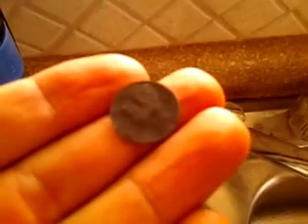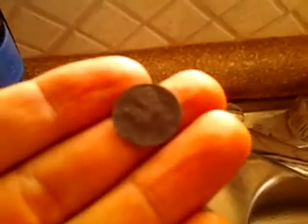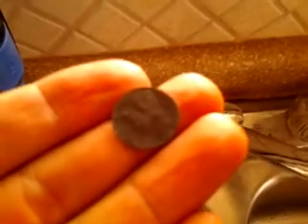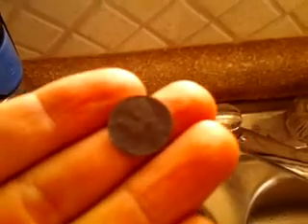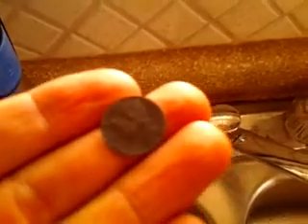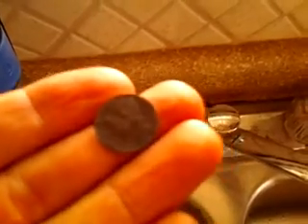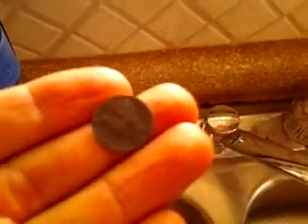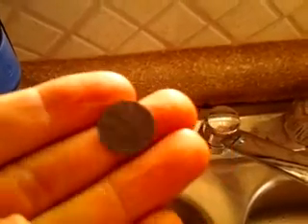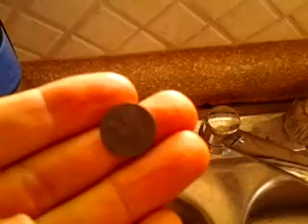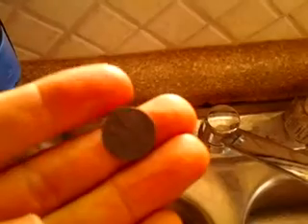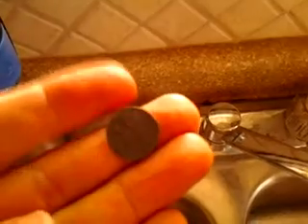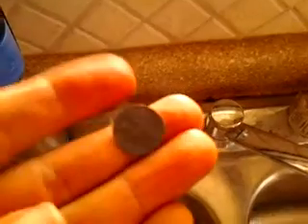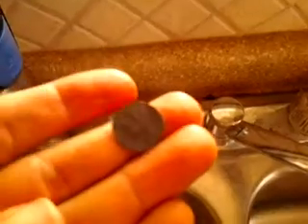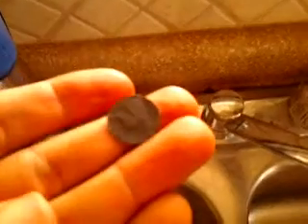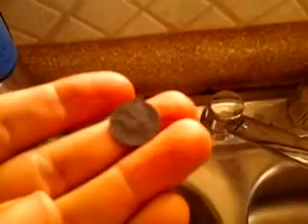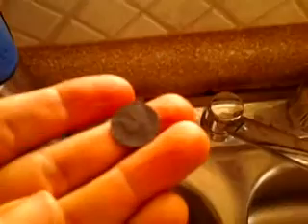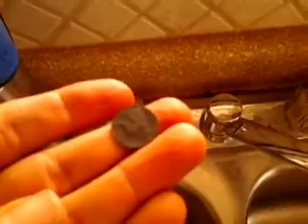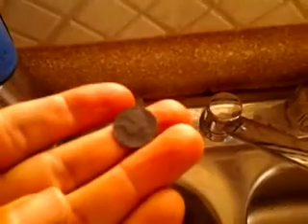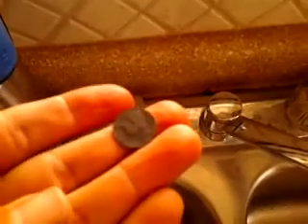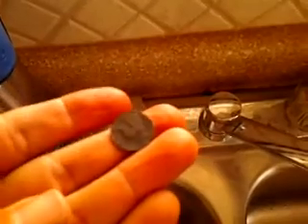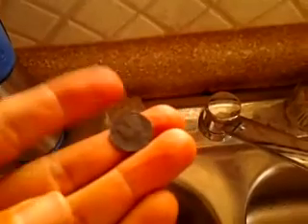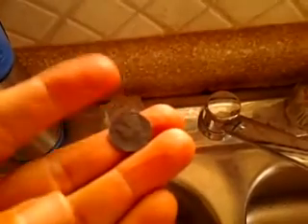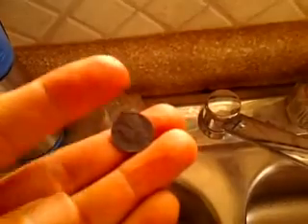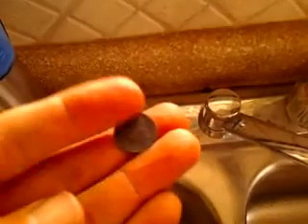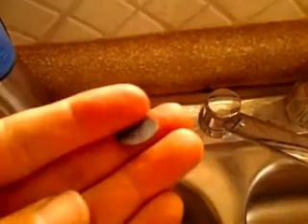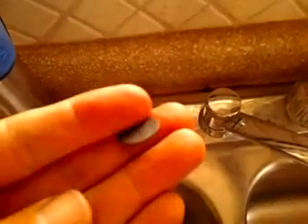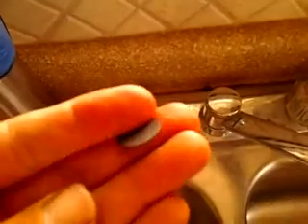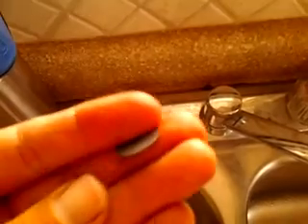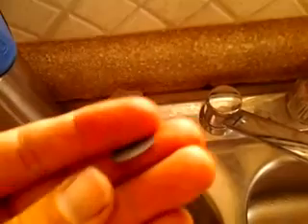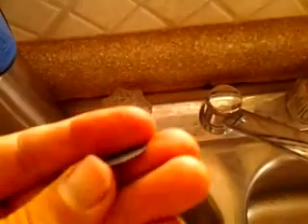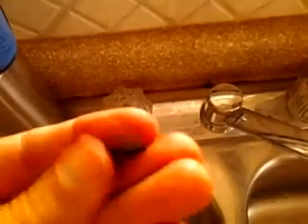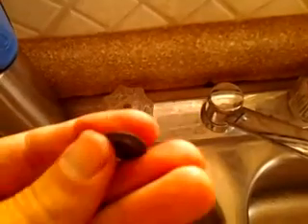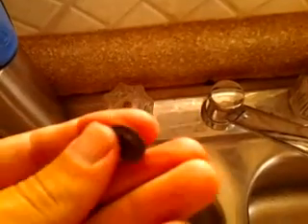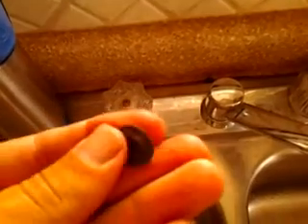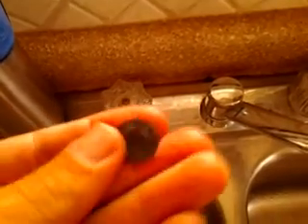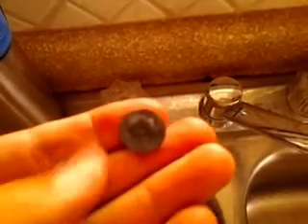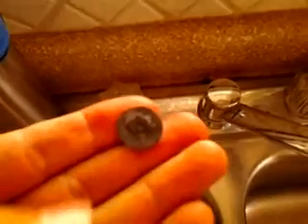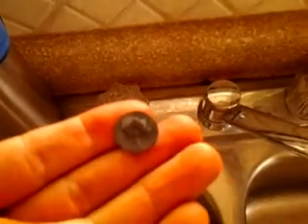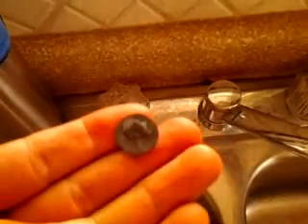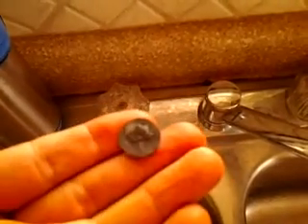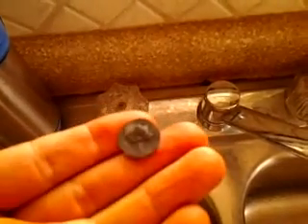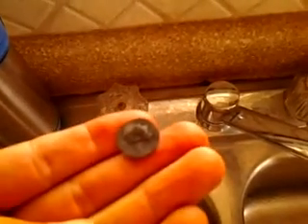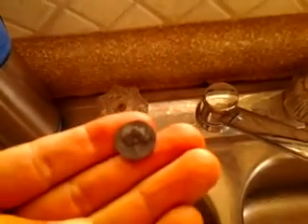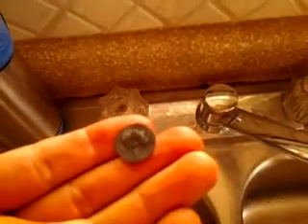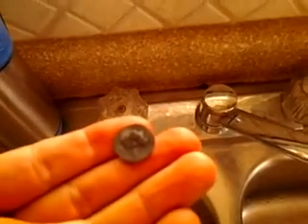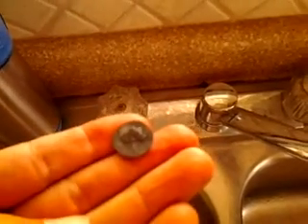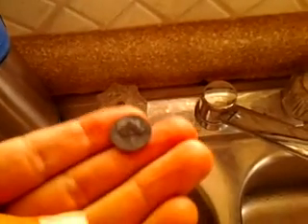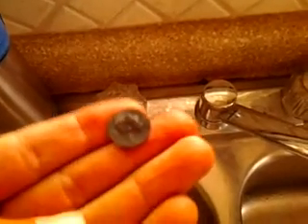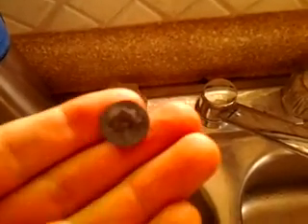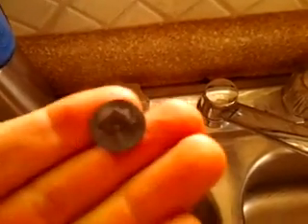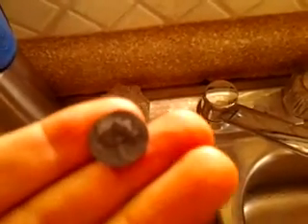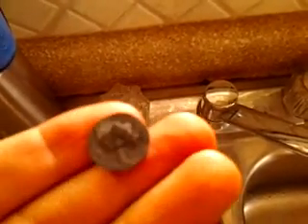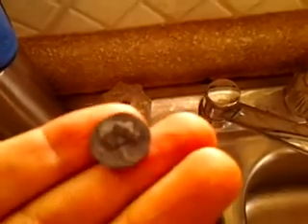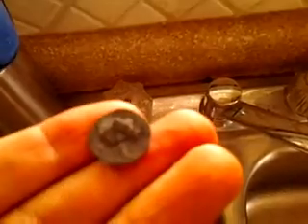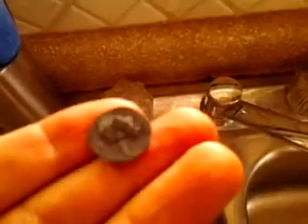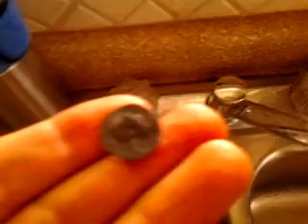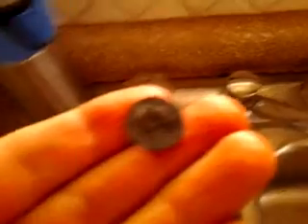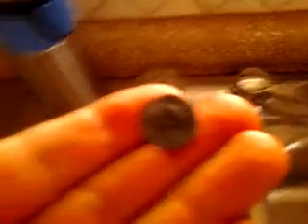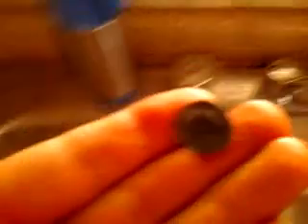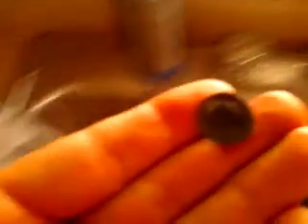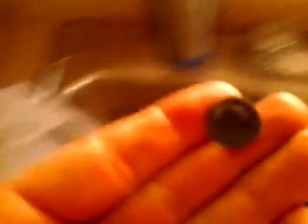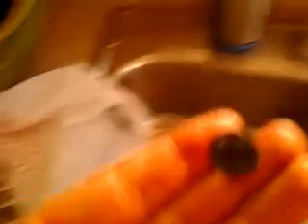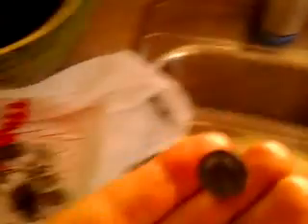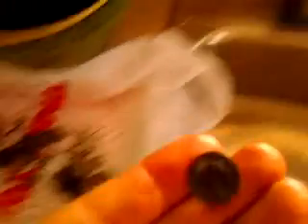The bands go in looking like this, nice and black. I mean, they are cruddy.